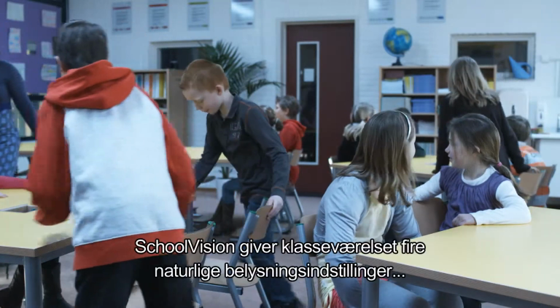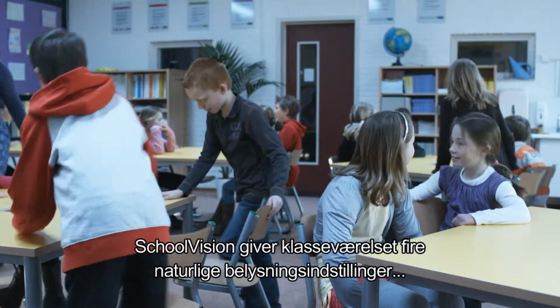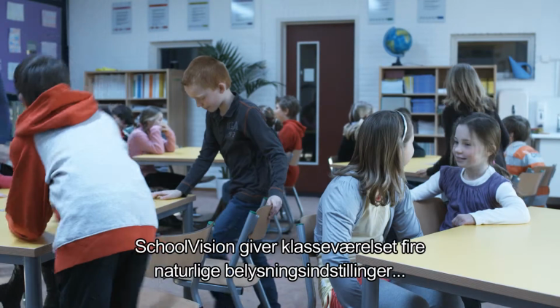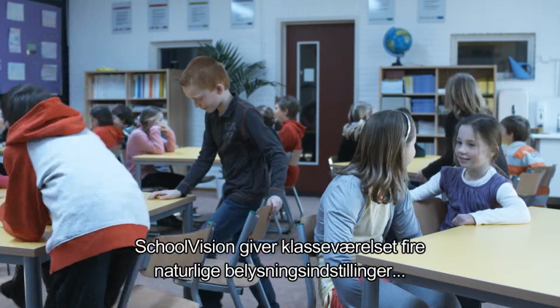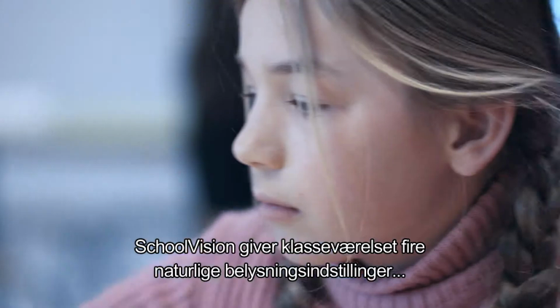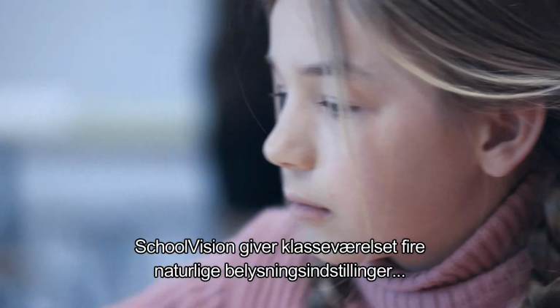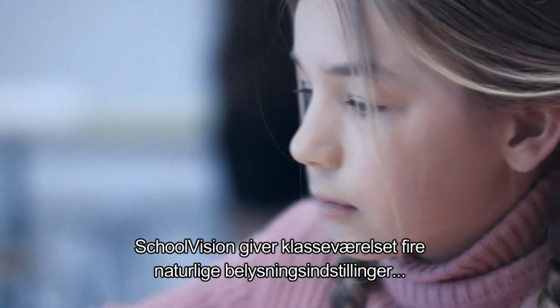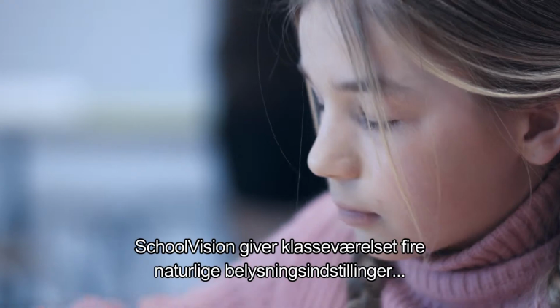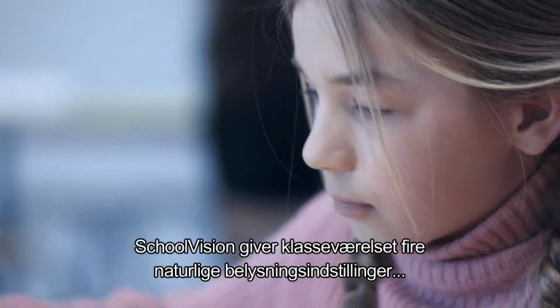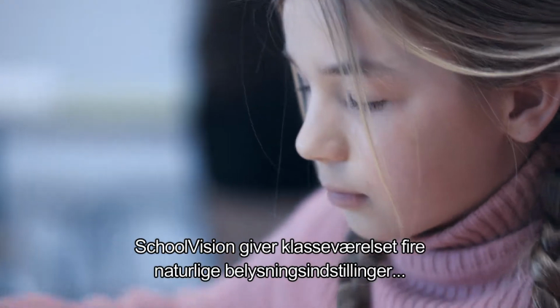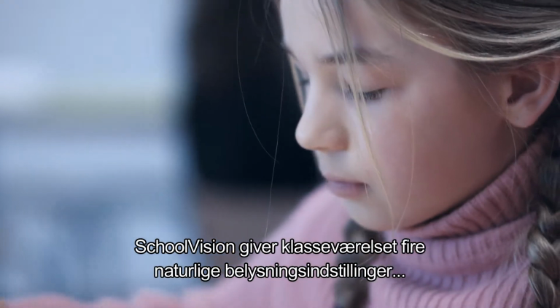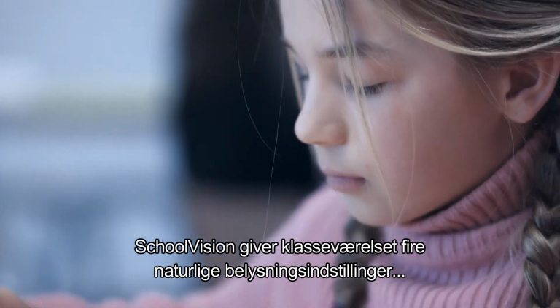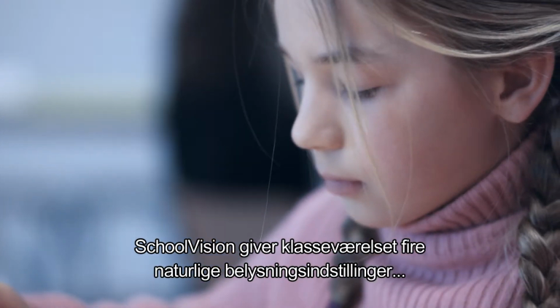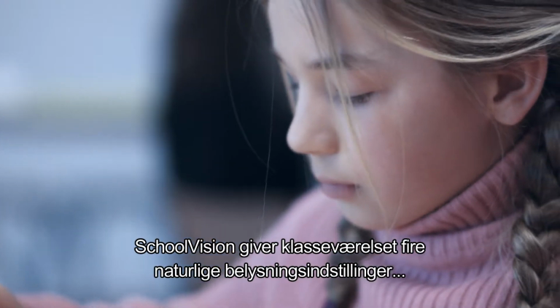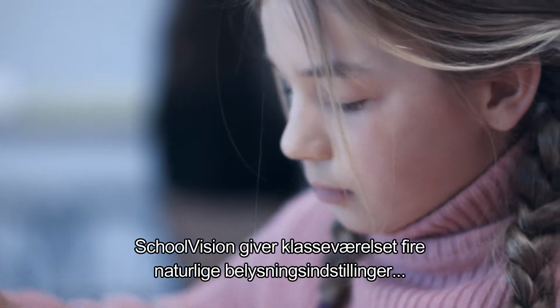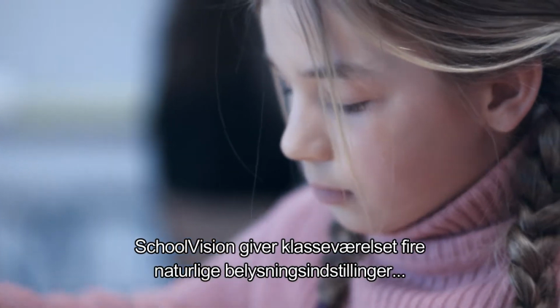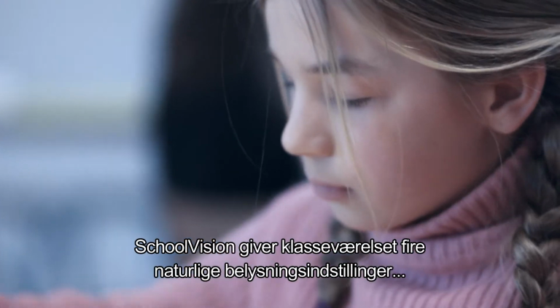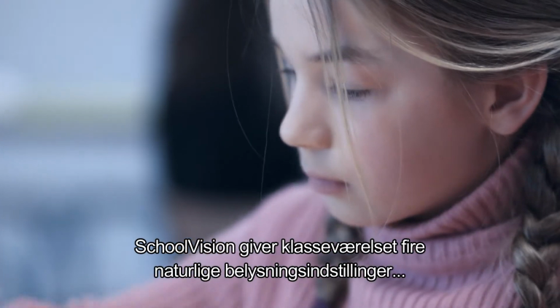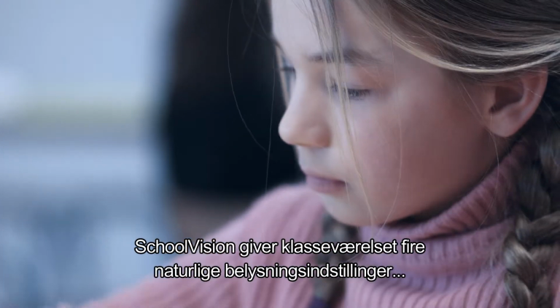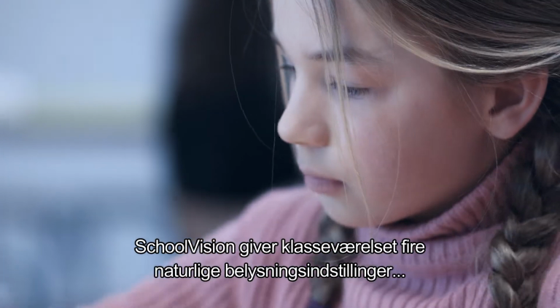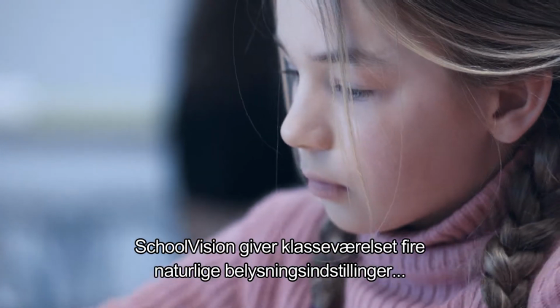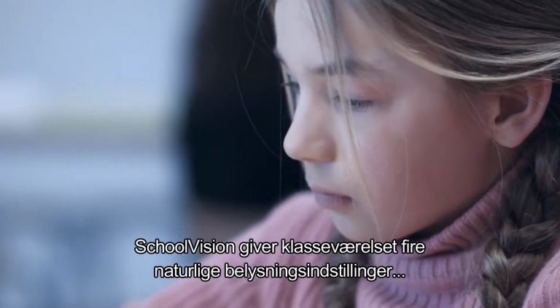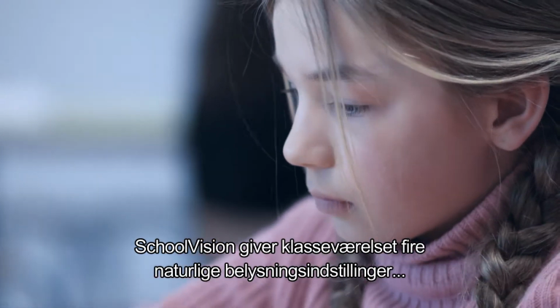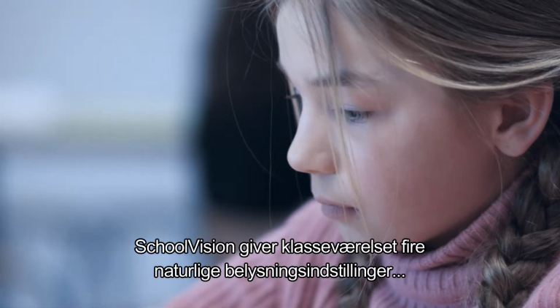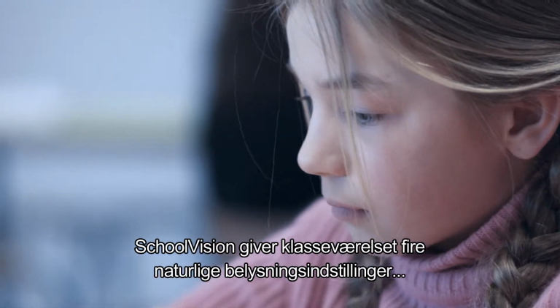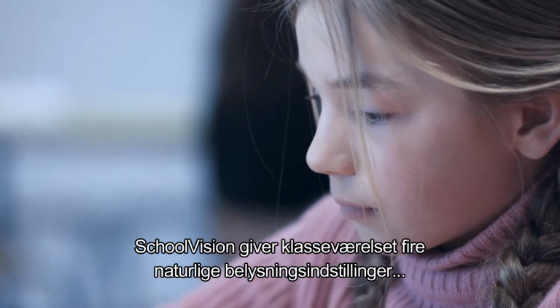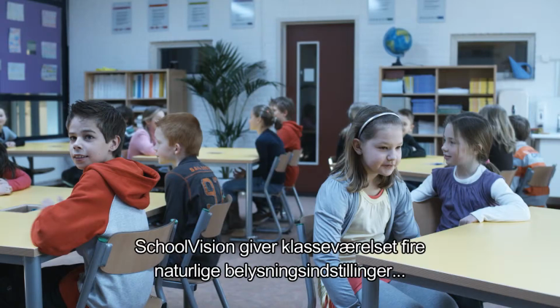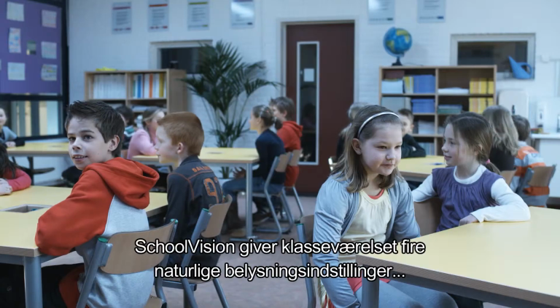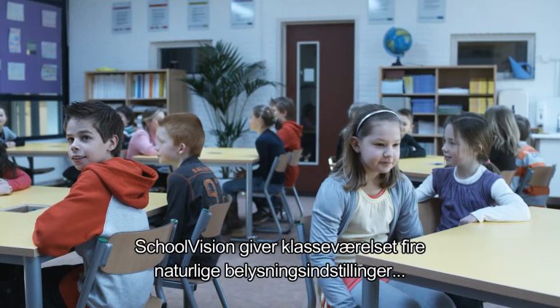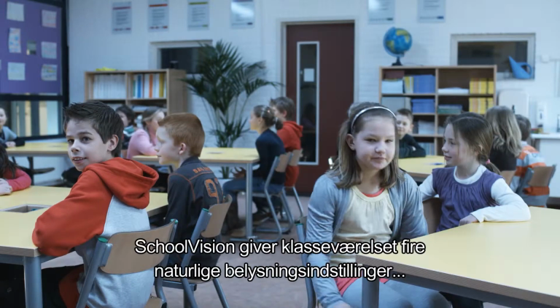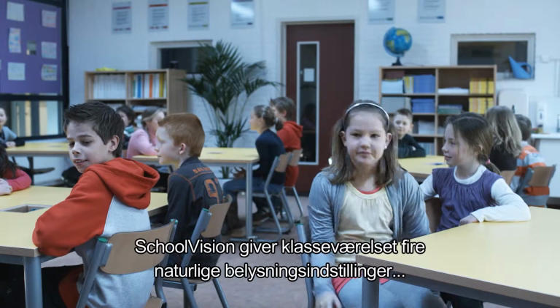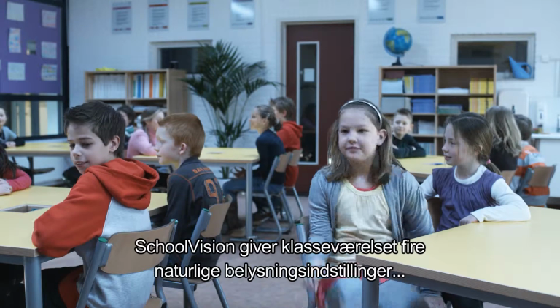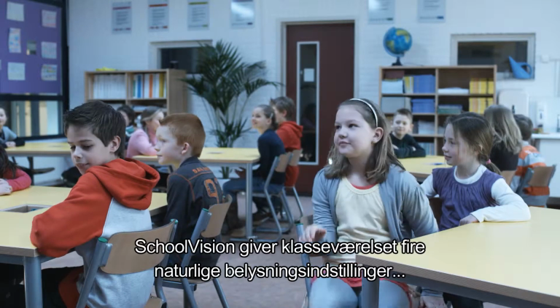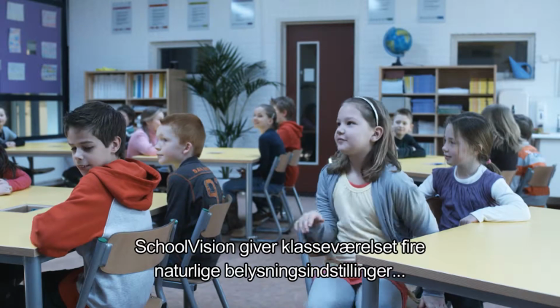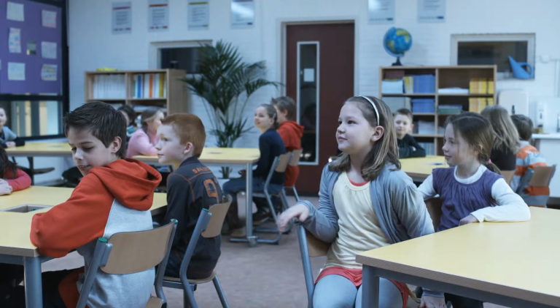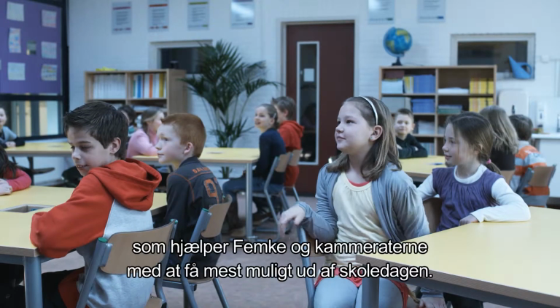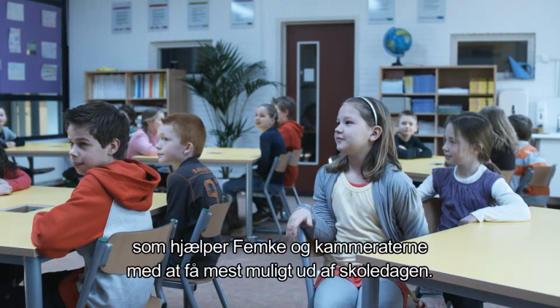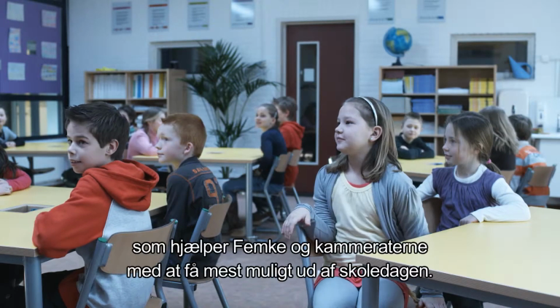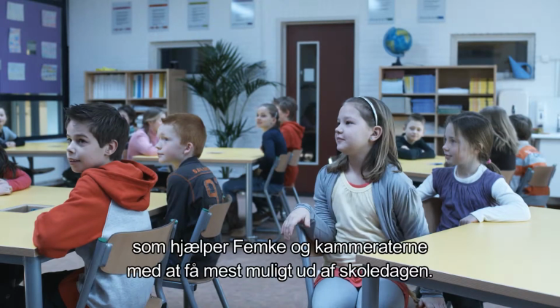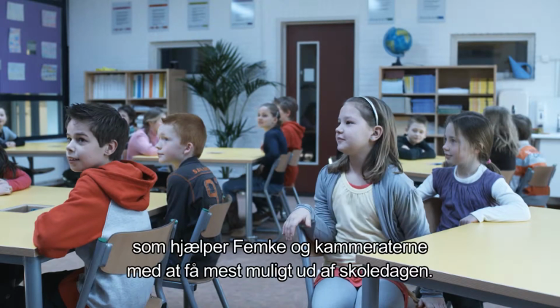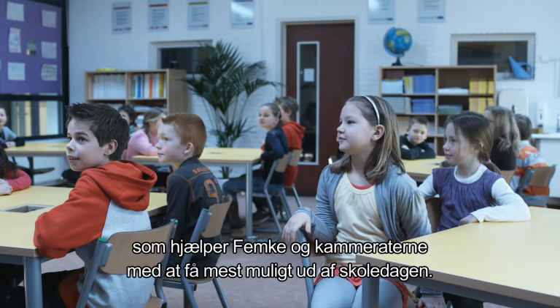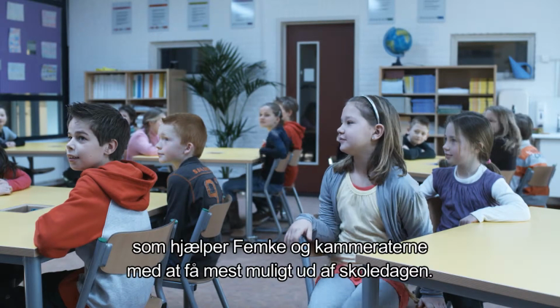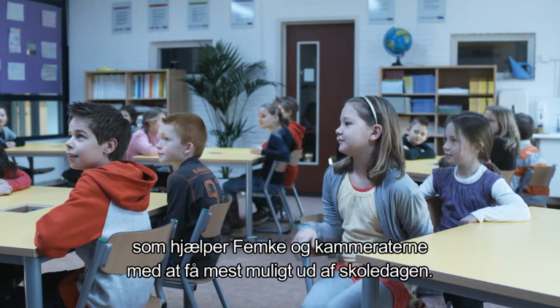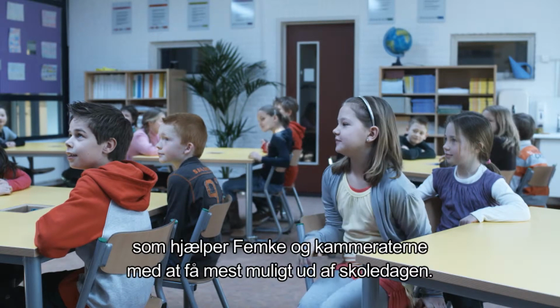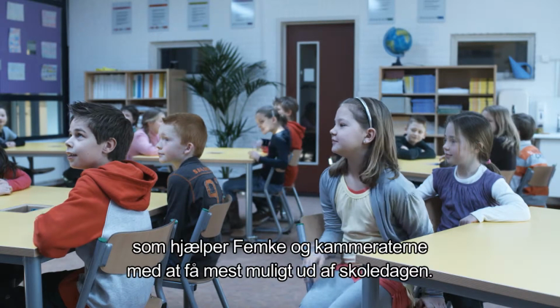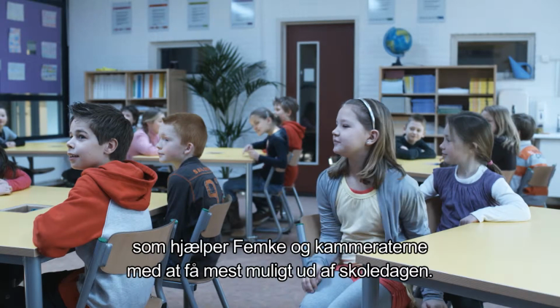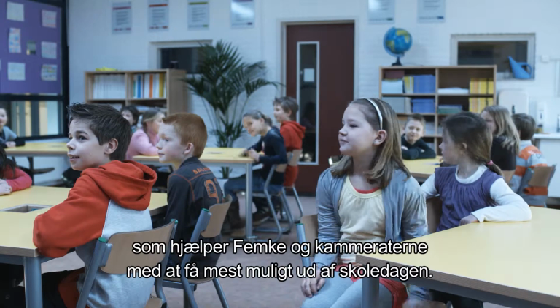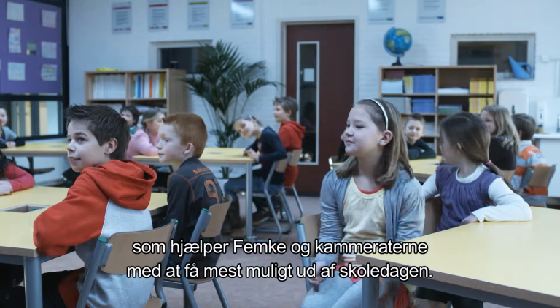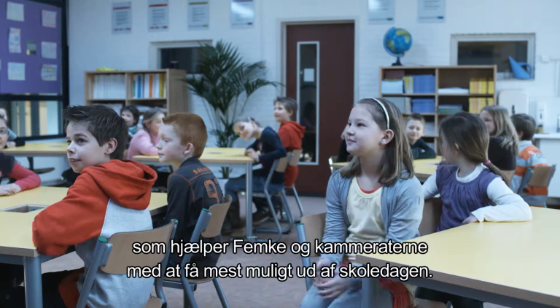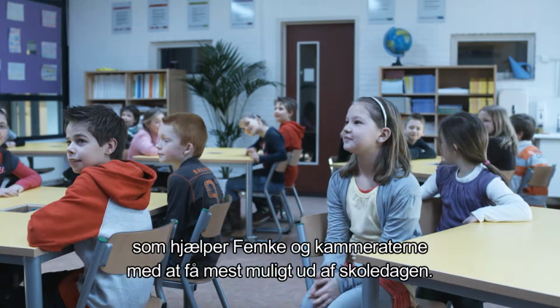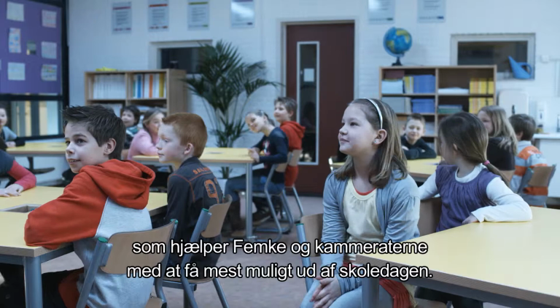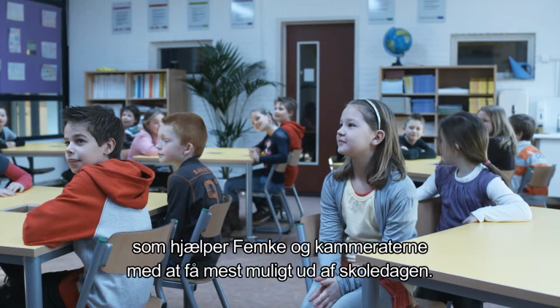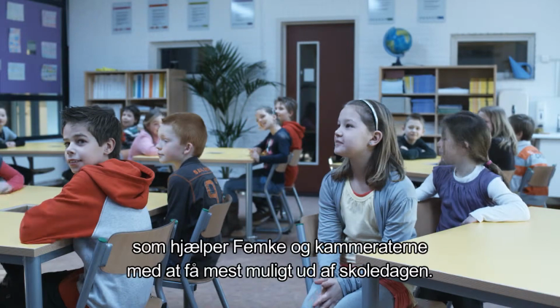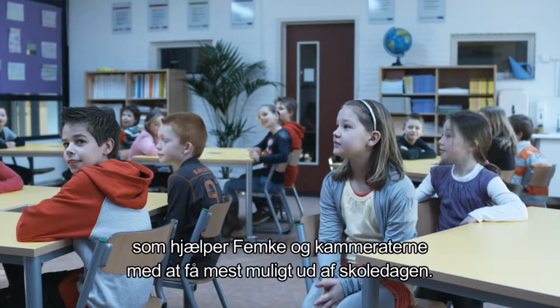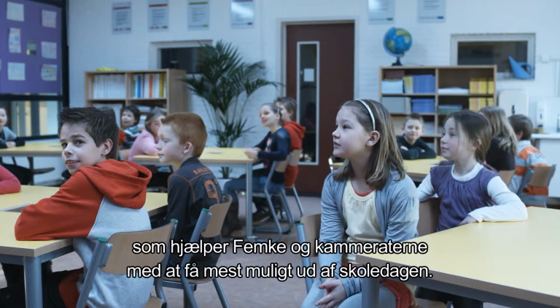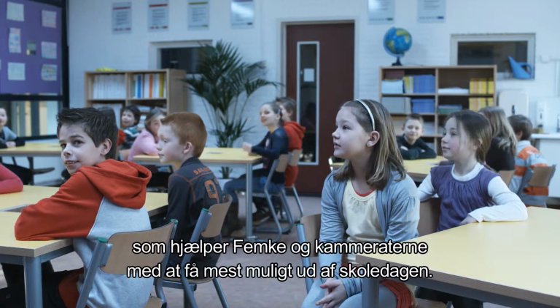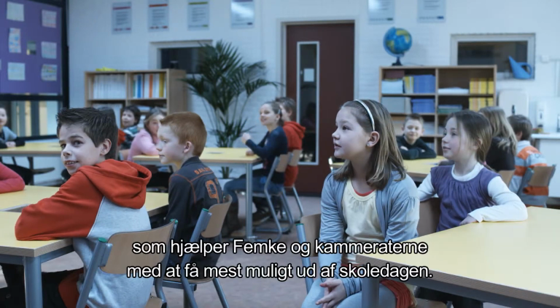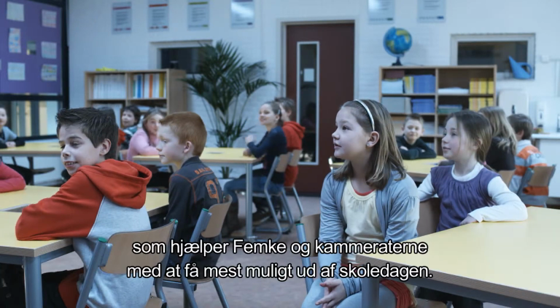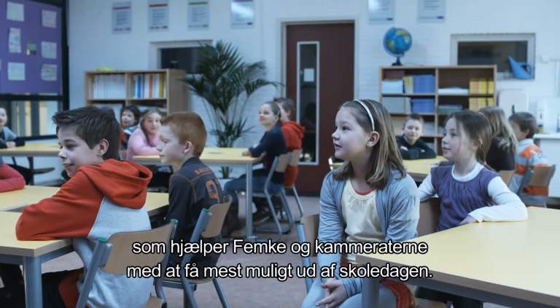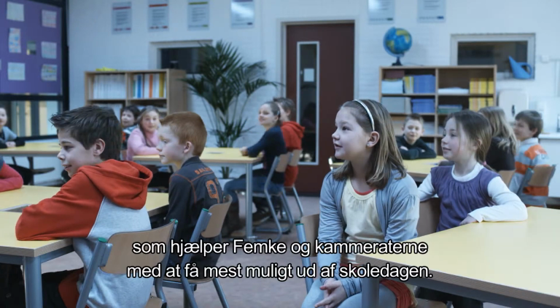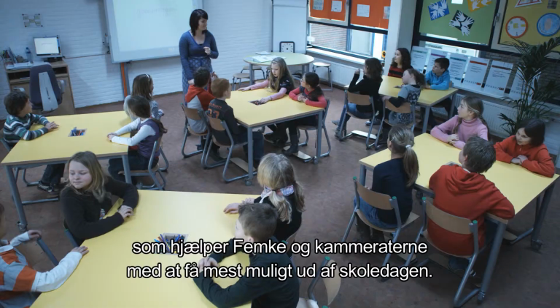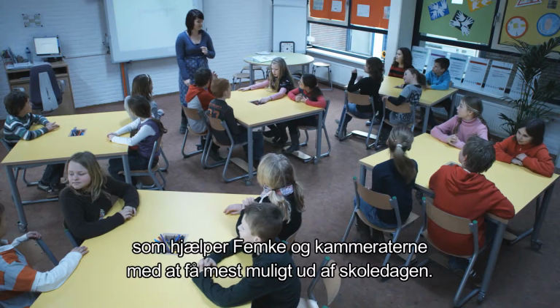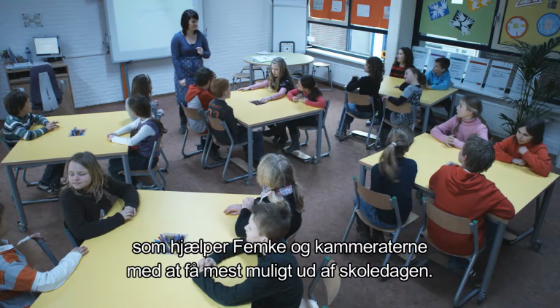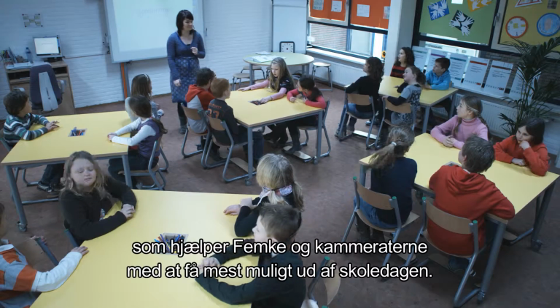School Vision brings four natural lighting settings into the classroom to help Femke and the class get the most out of the school day.